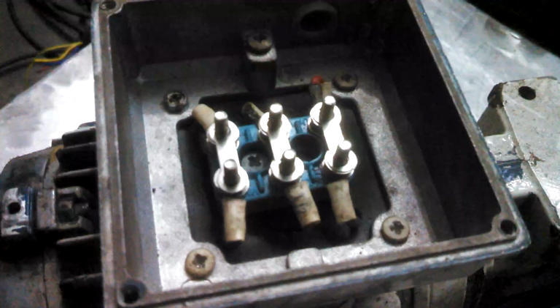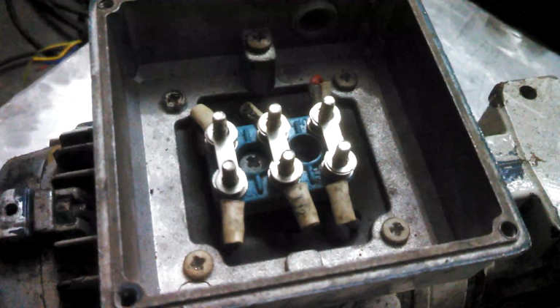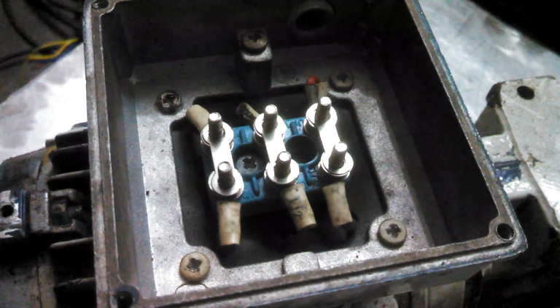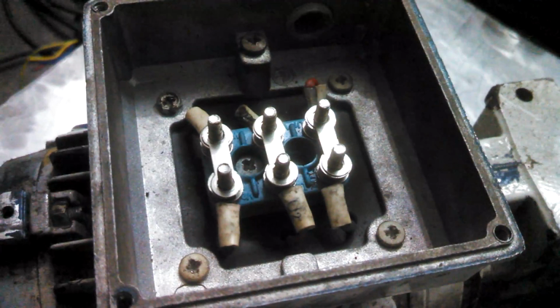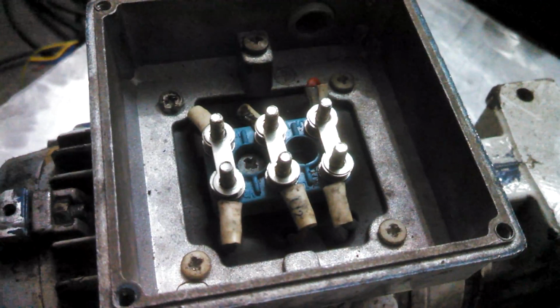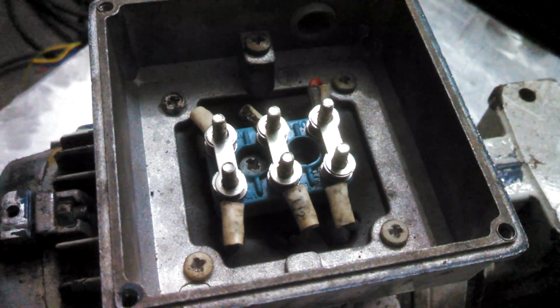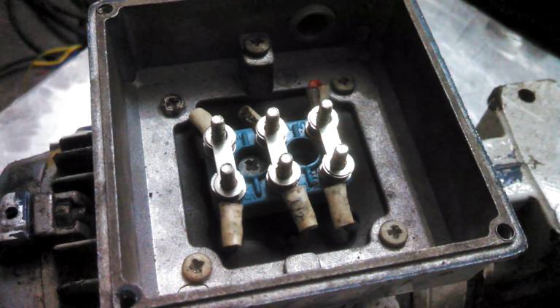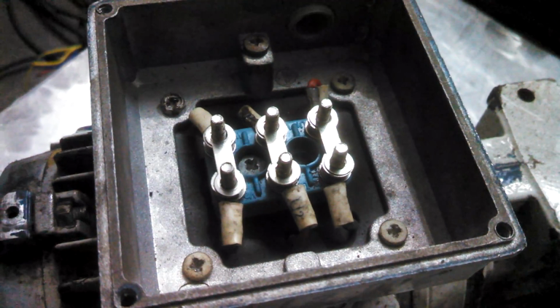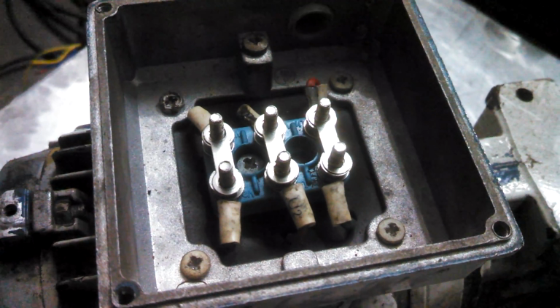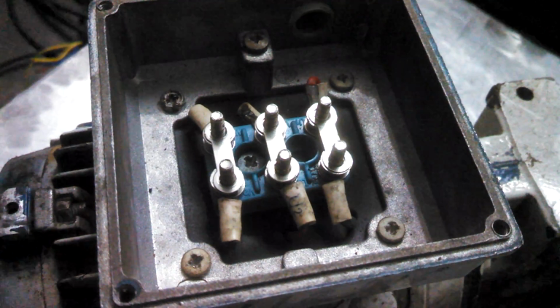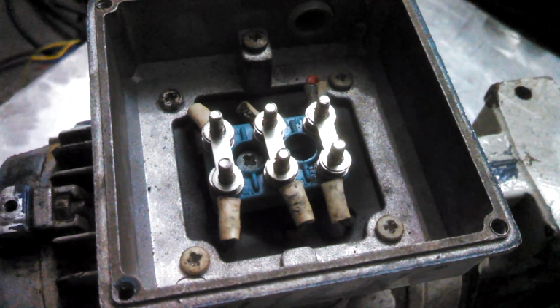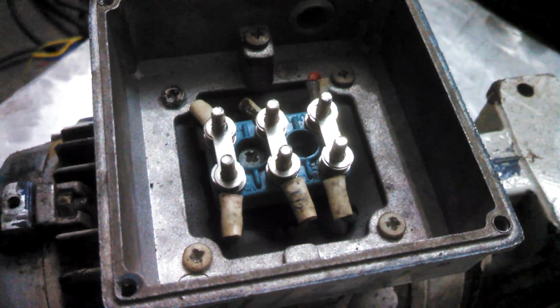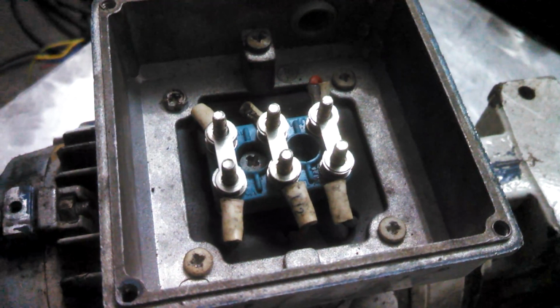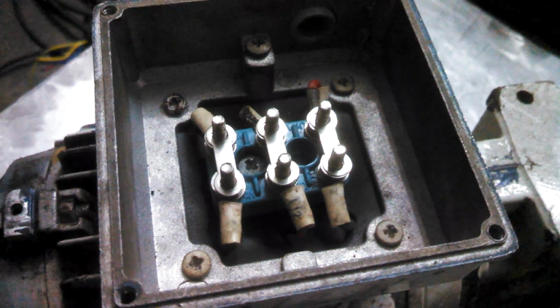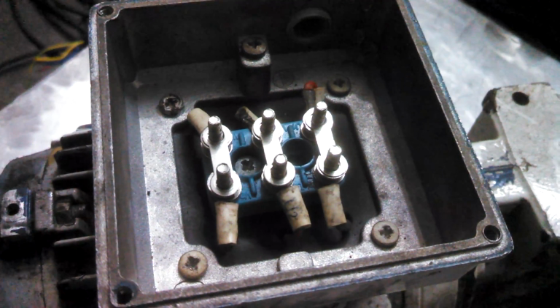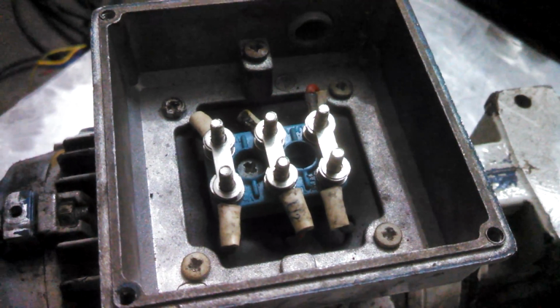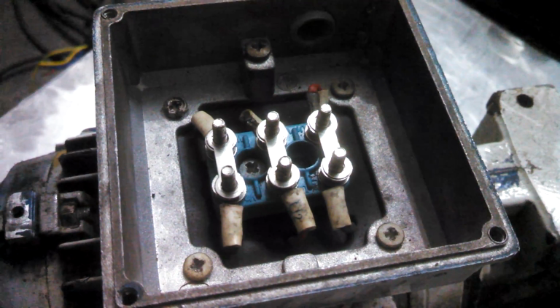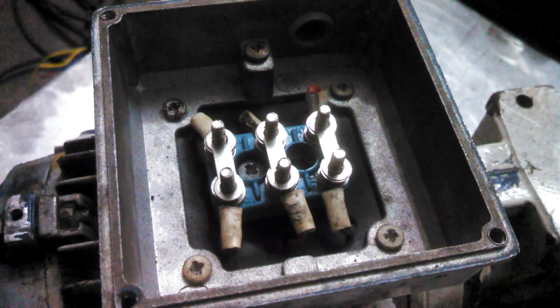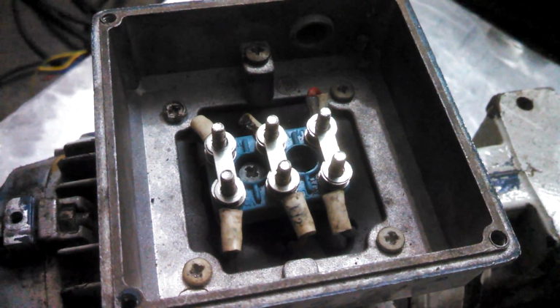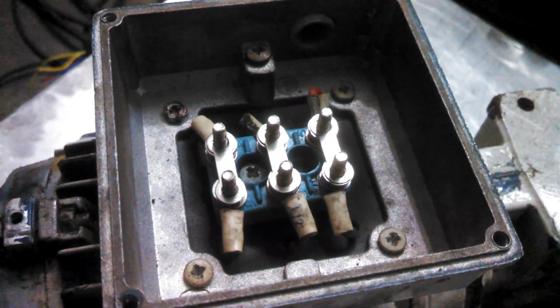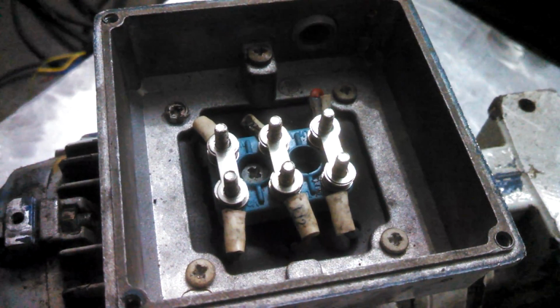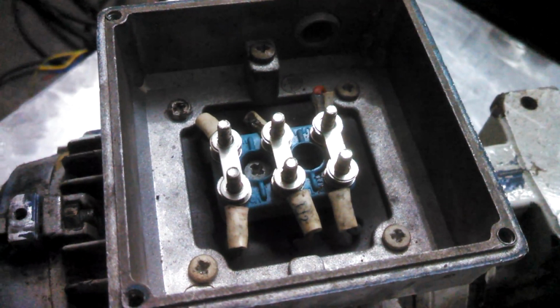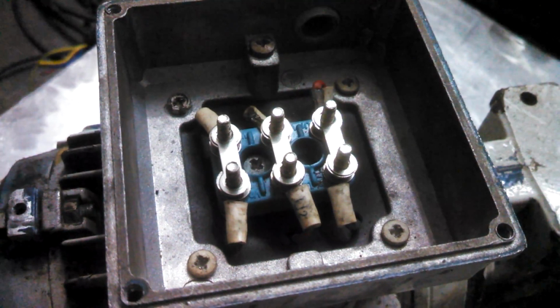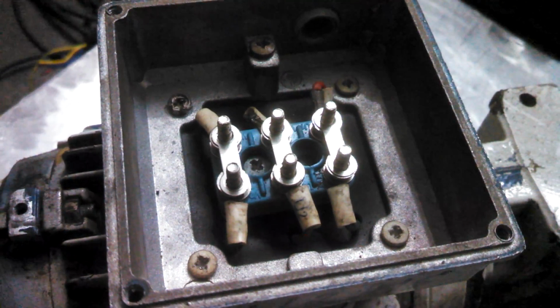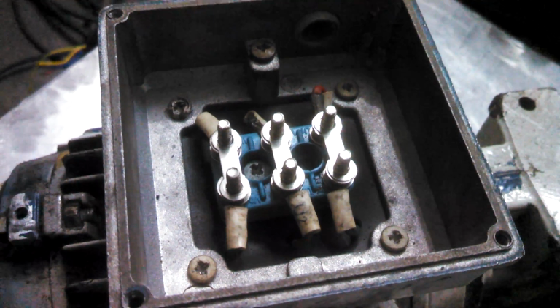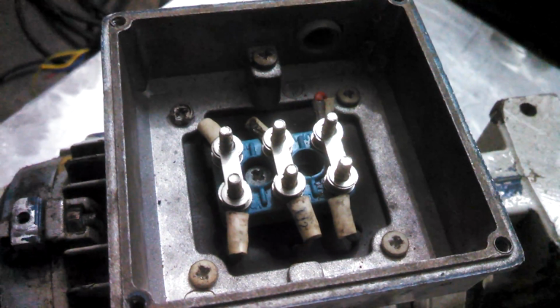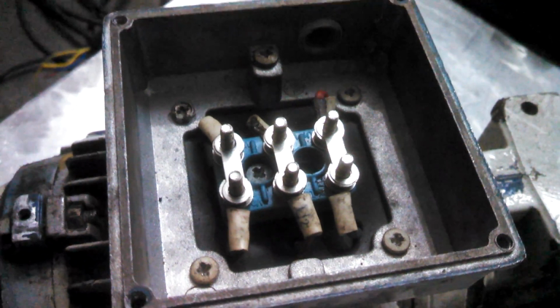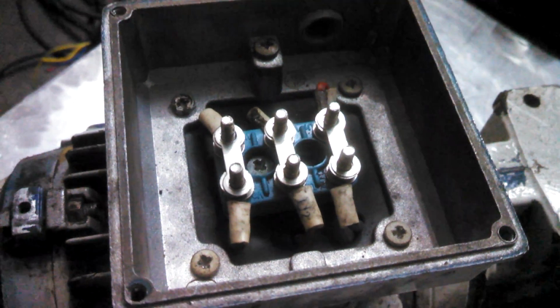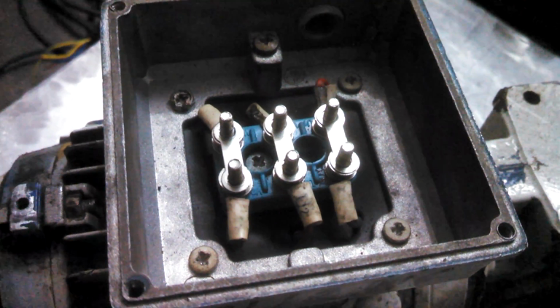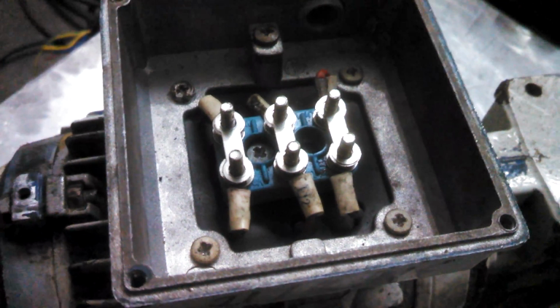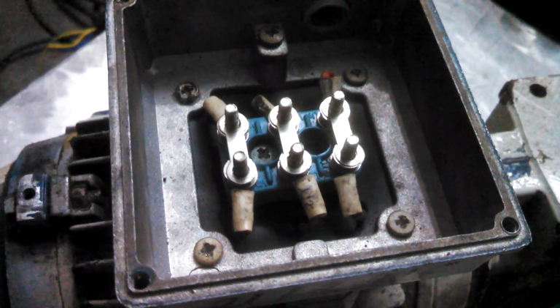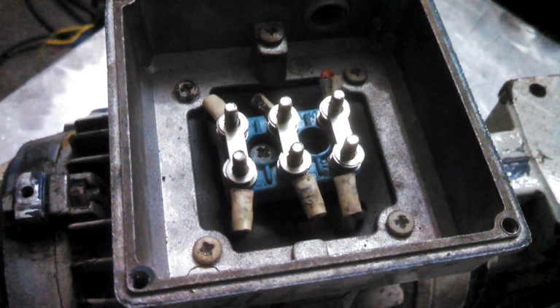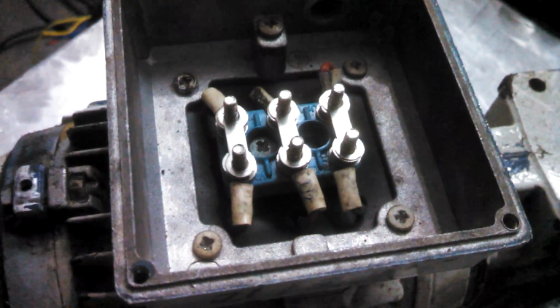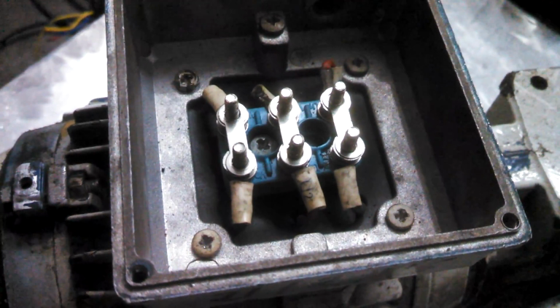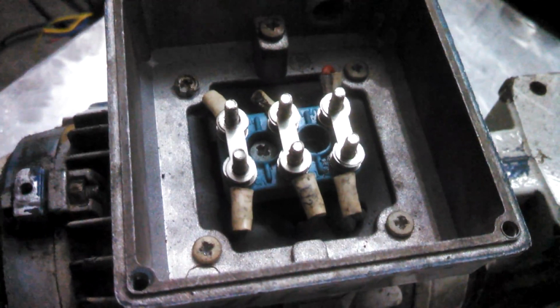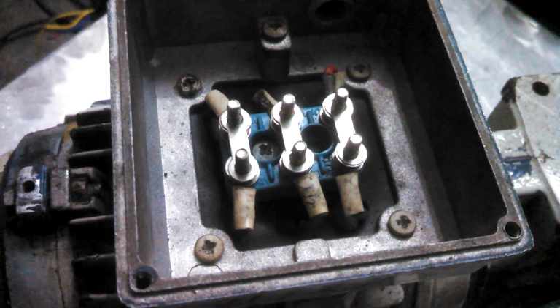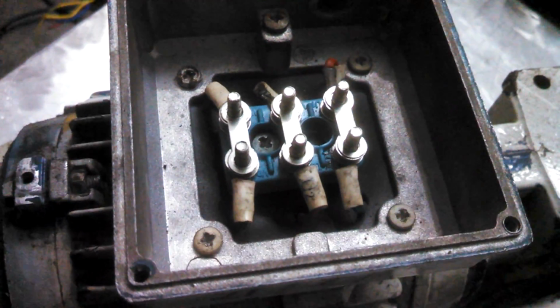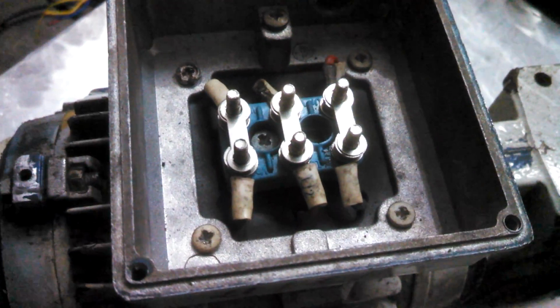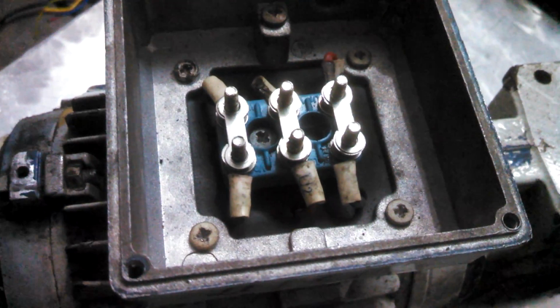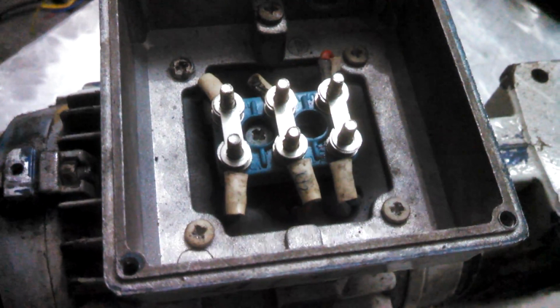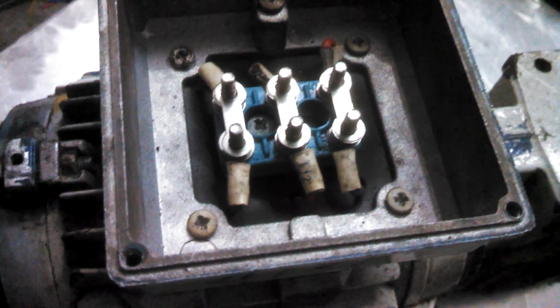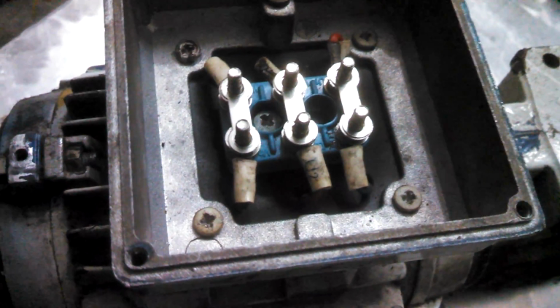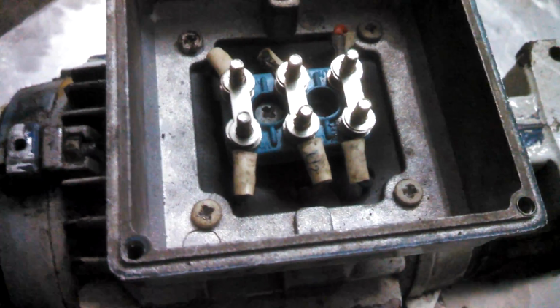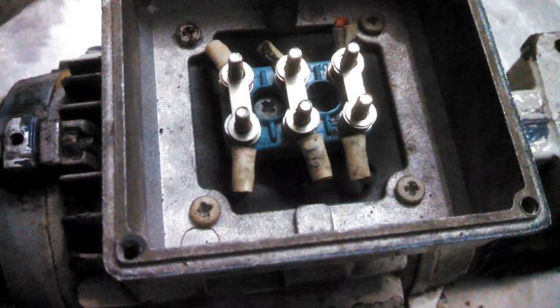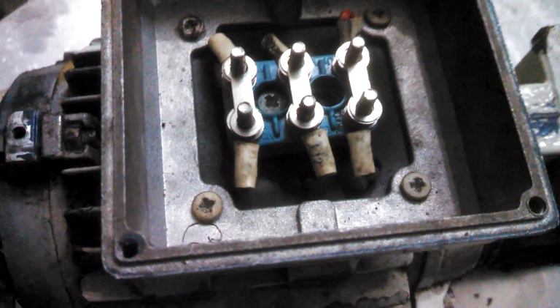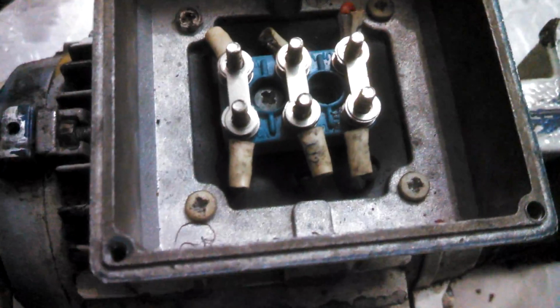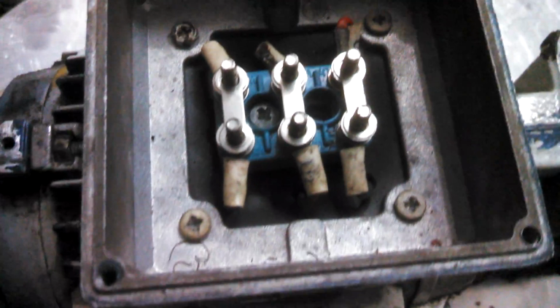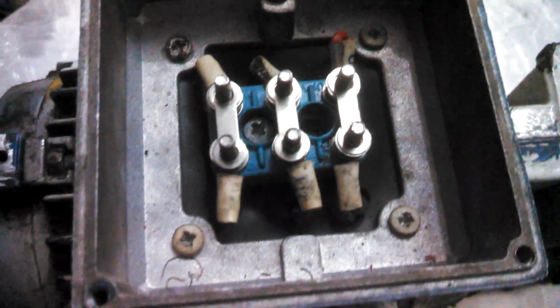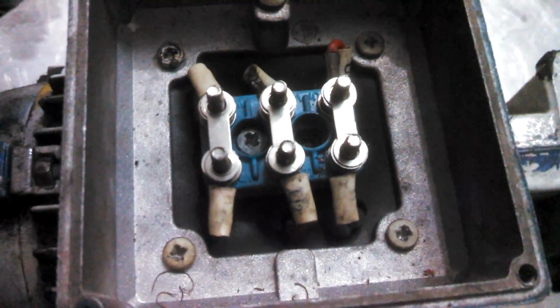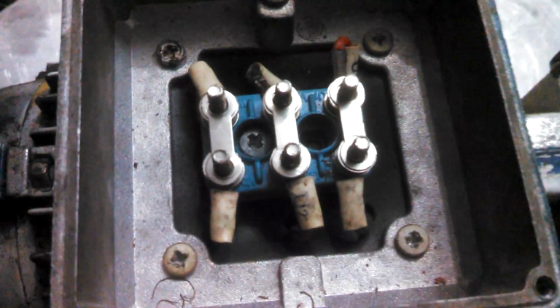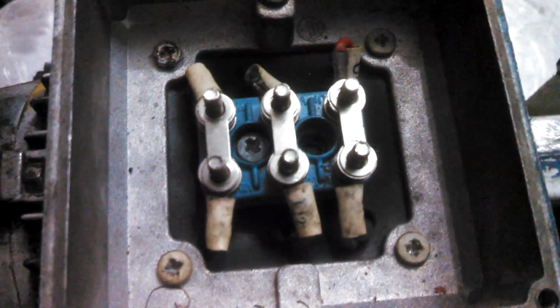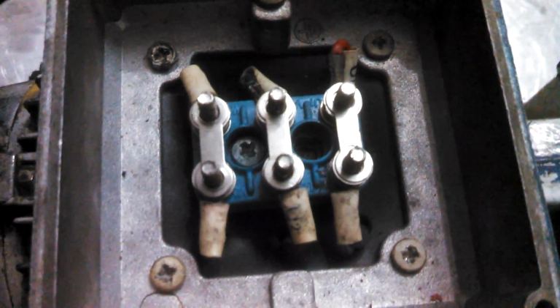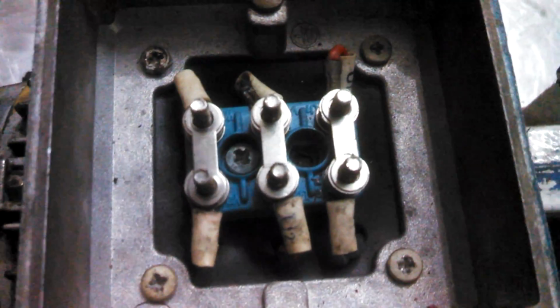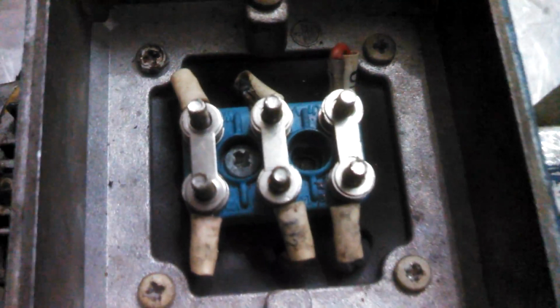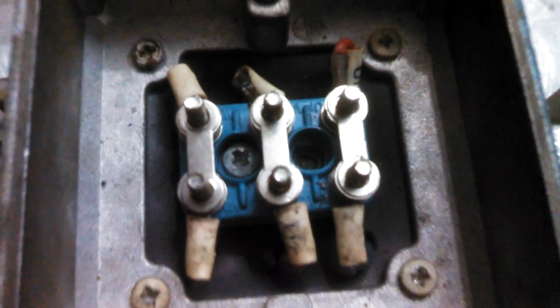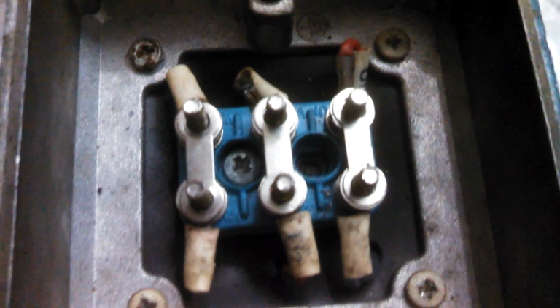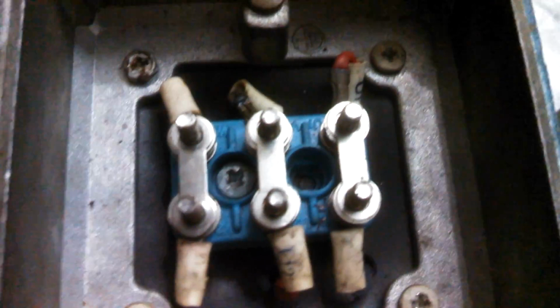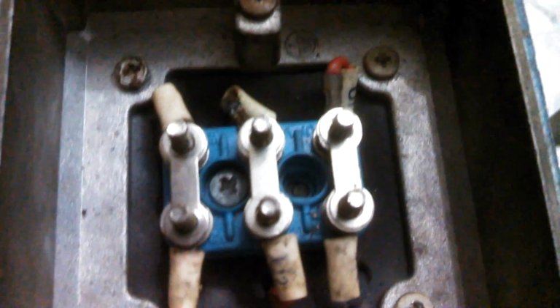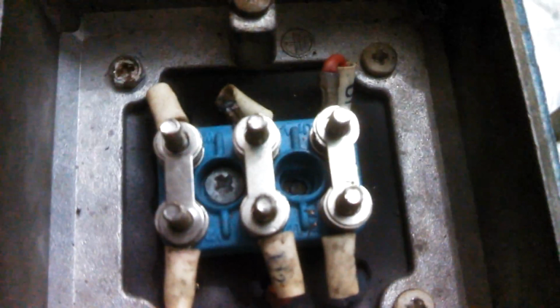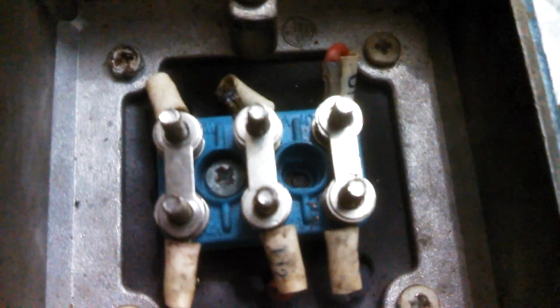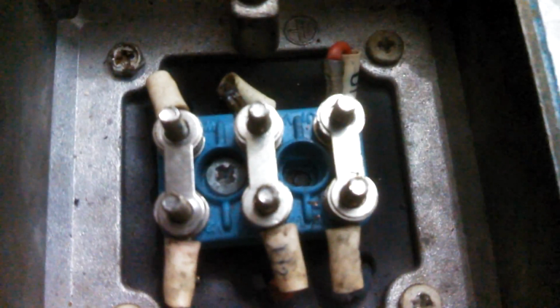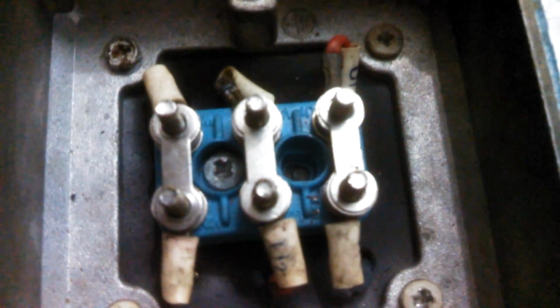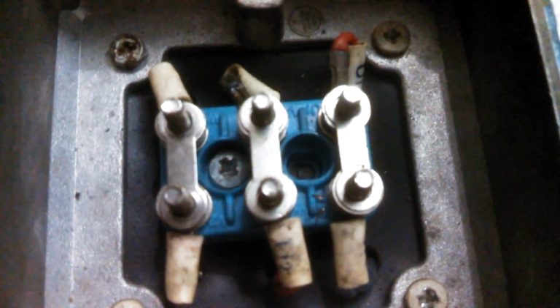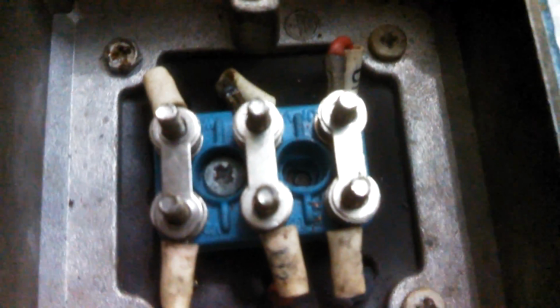Welcome to KBL Technologies. Today we will discuss the star and delta connection of a three phase induction motor.